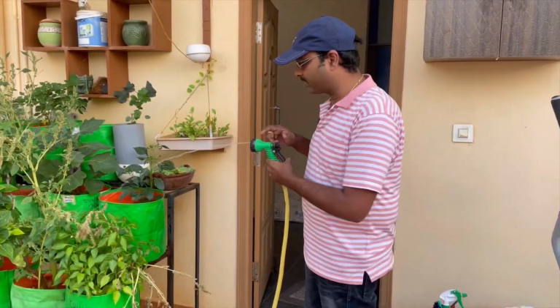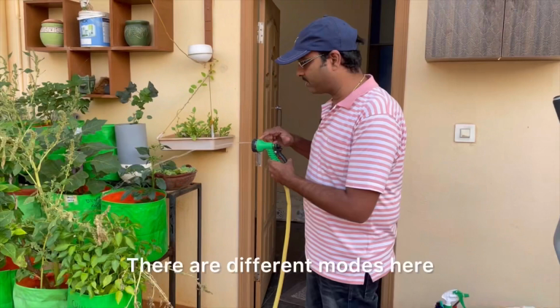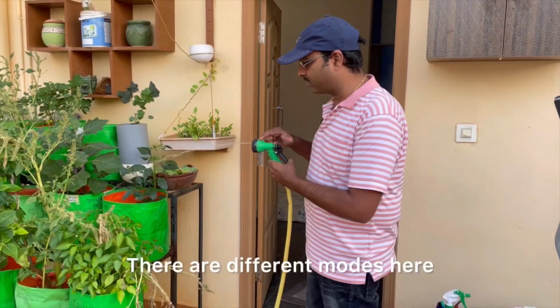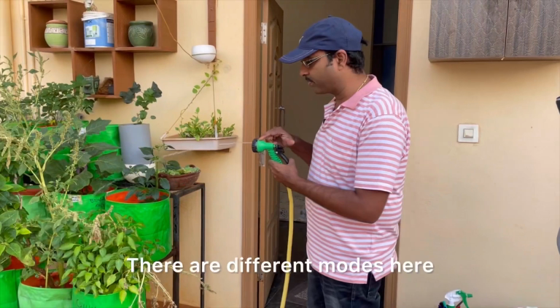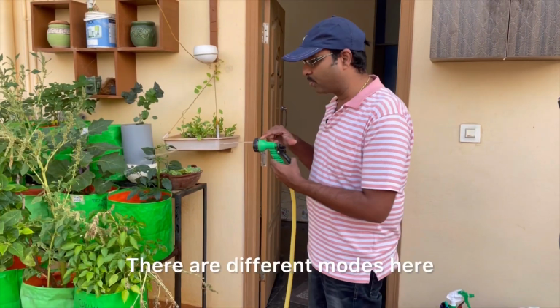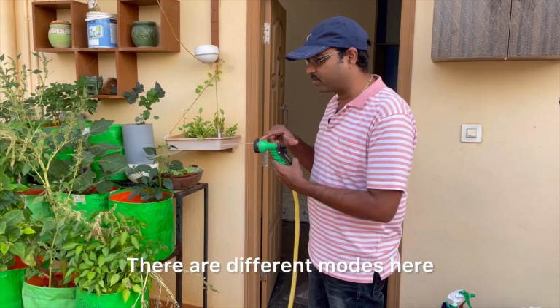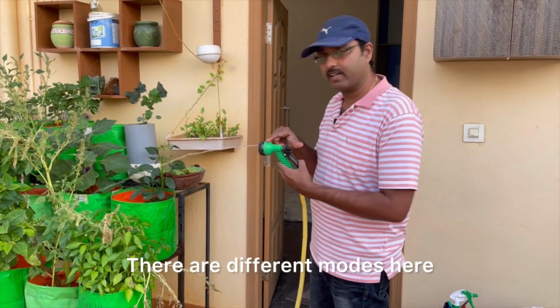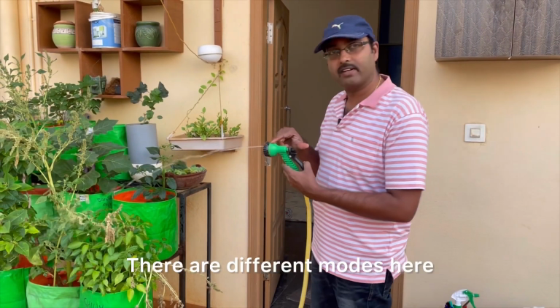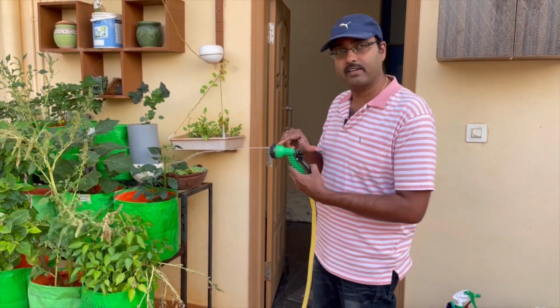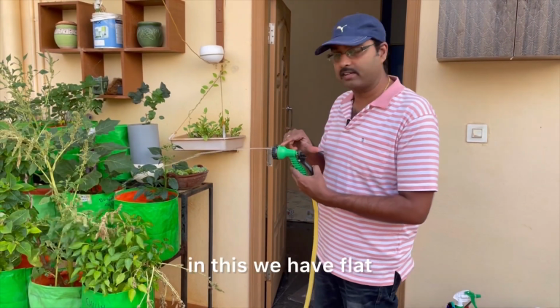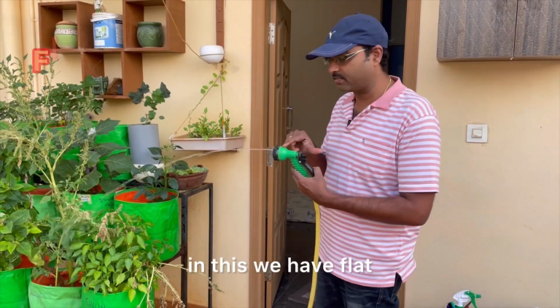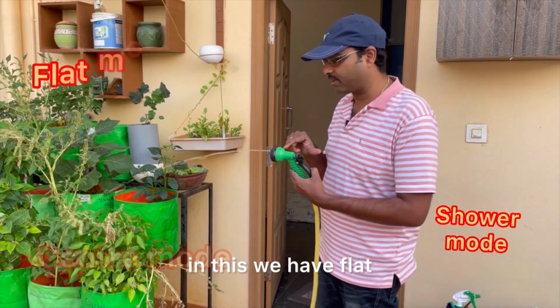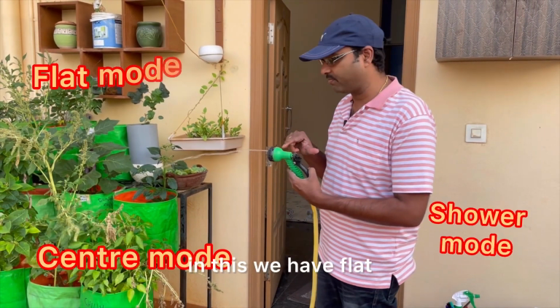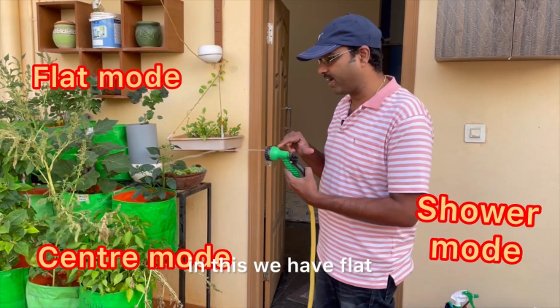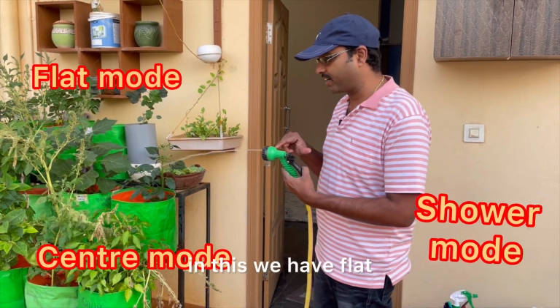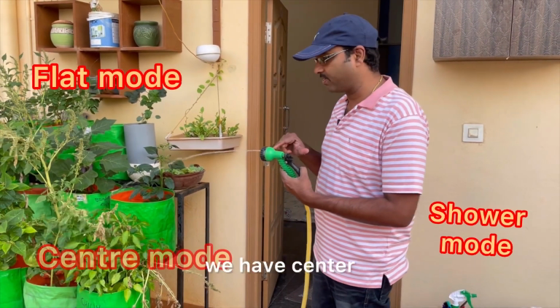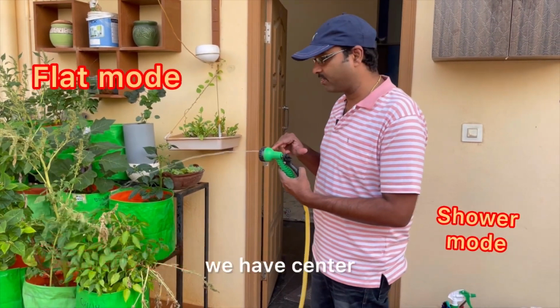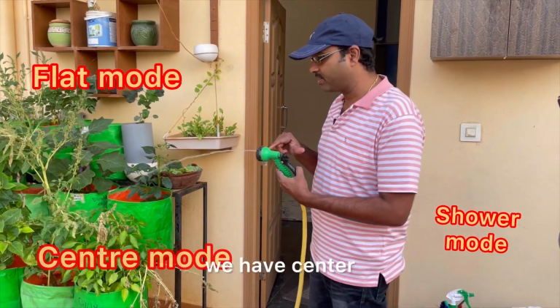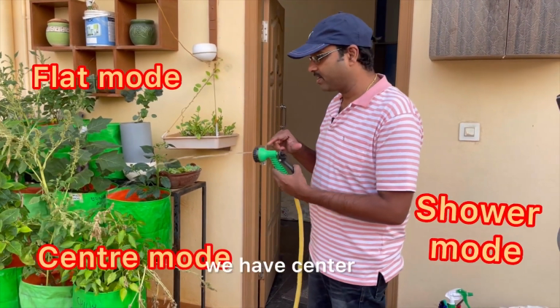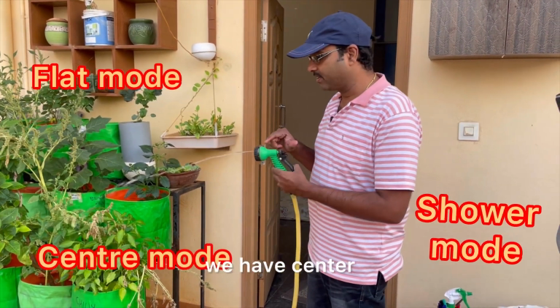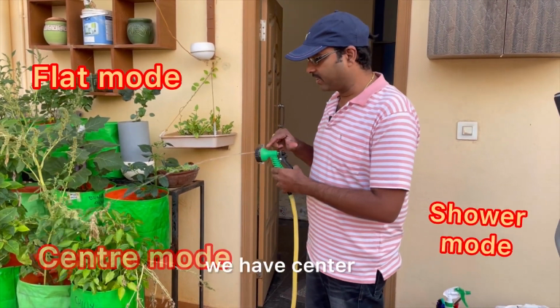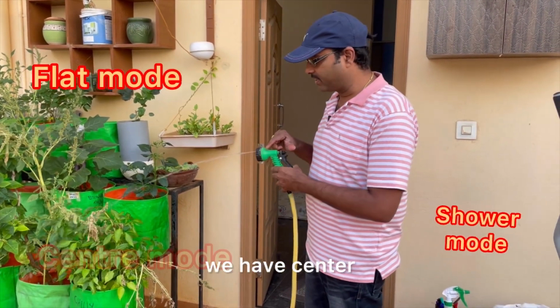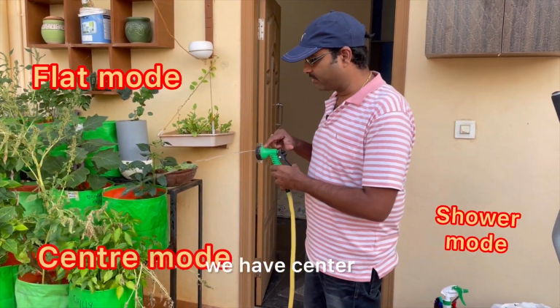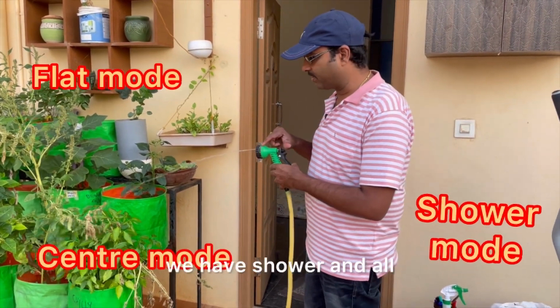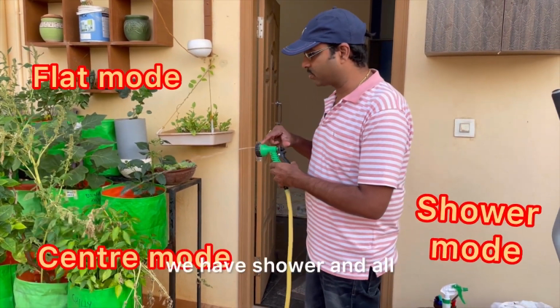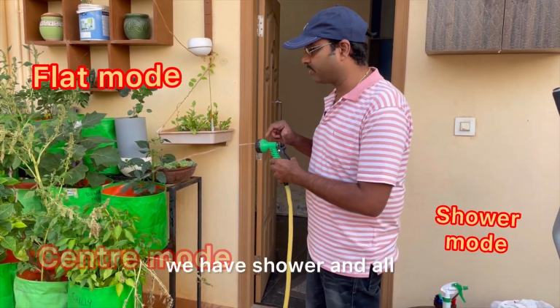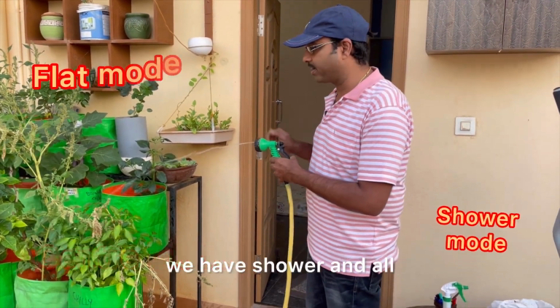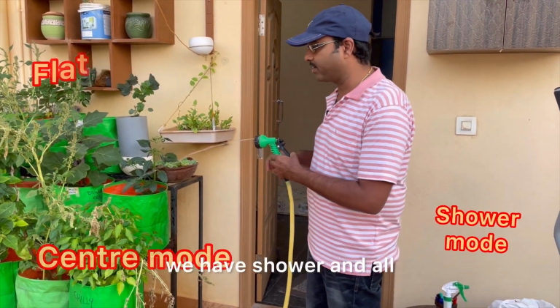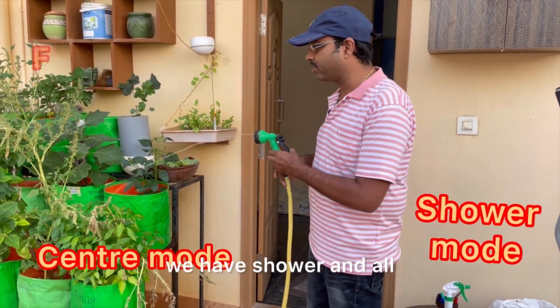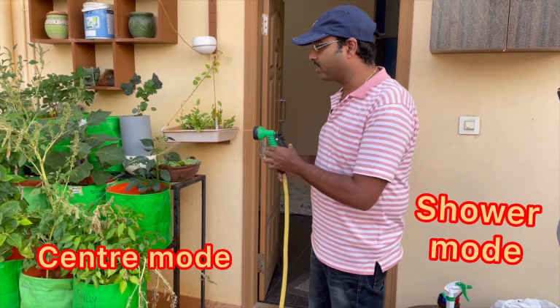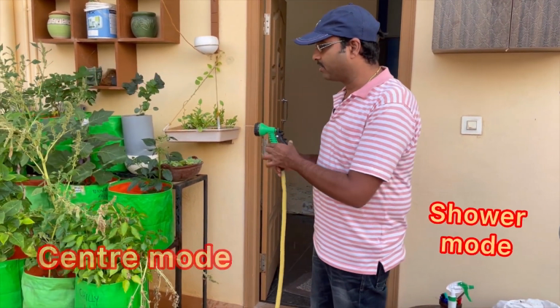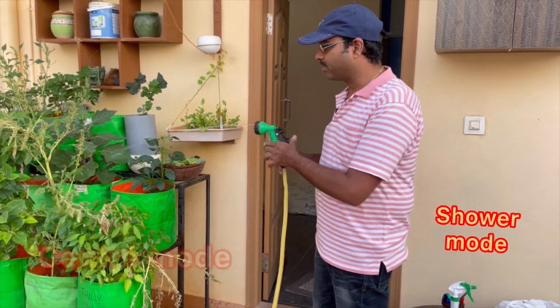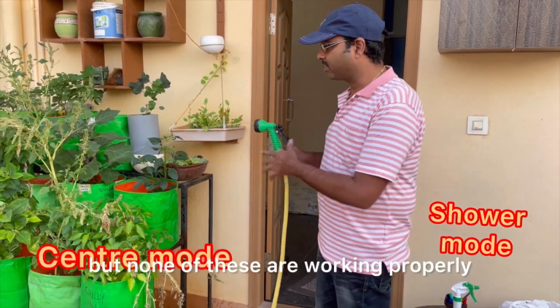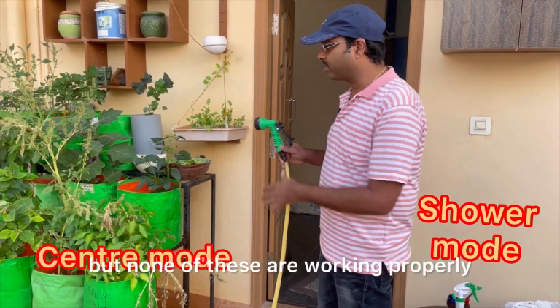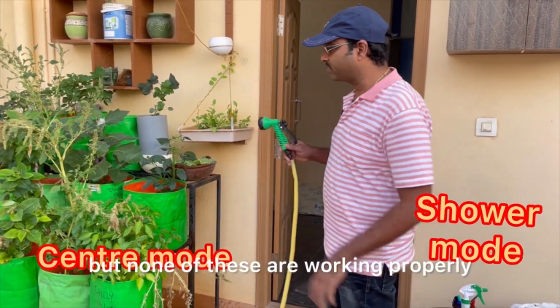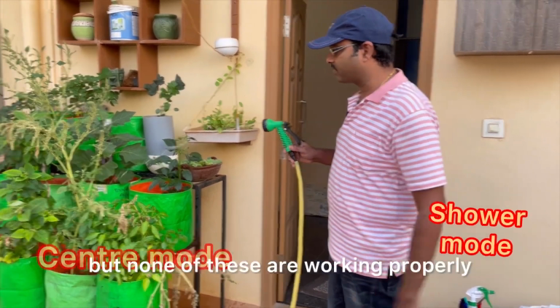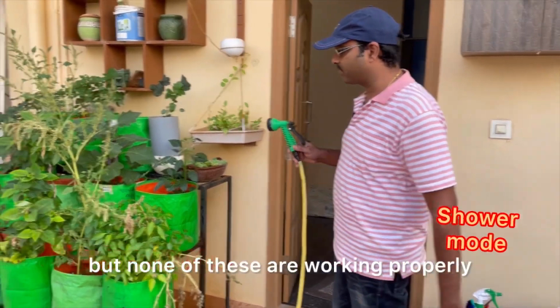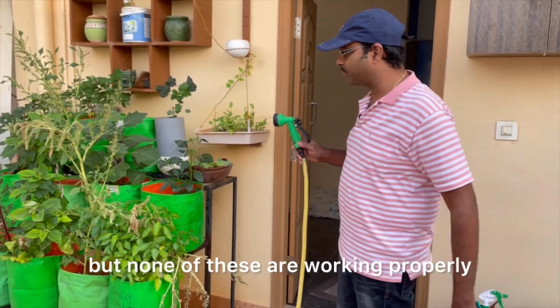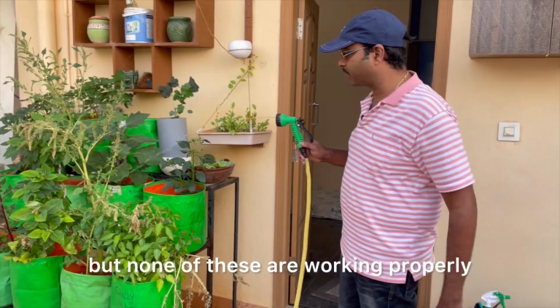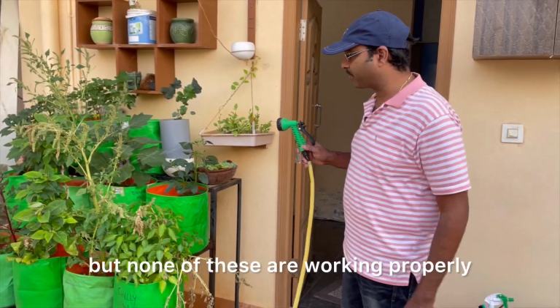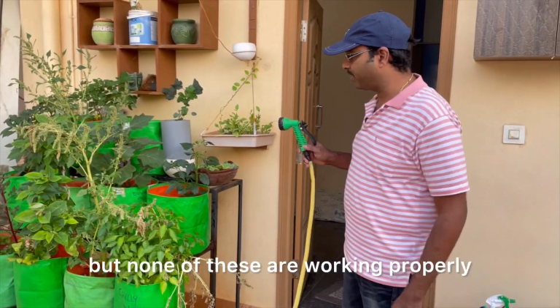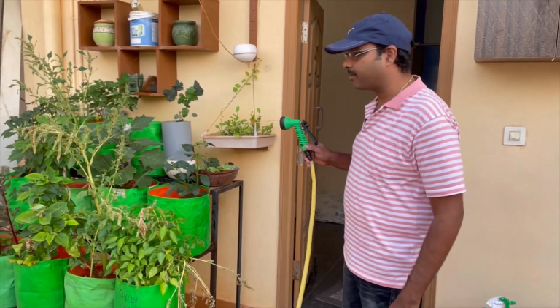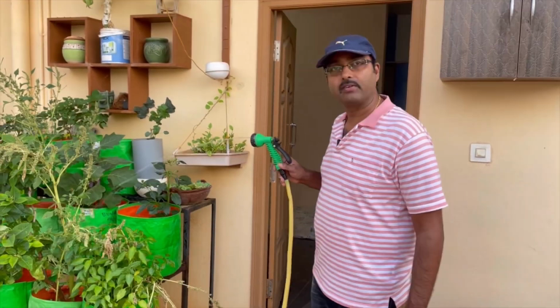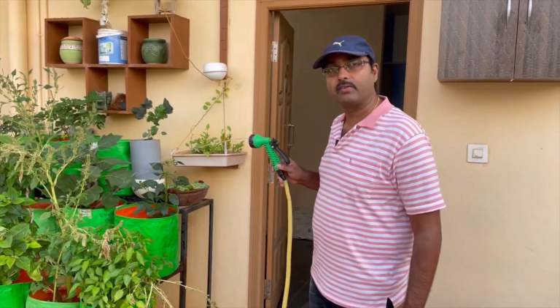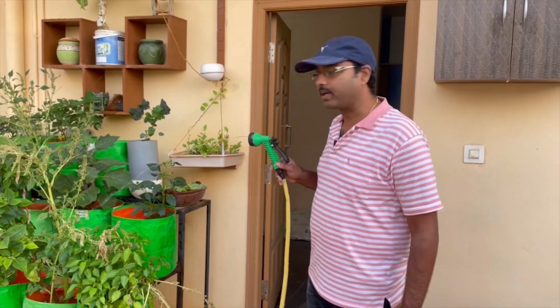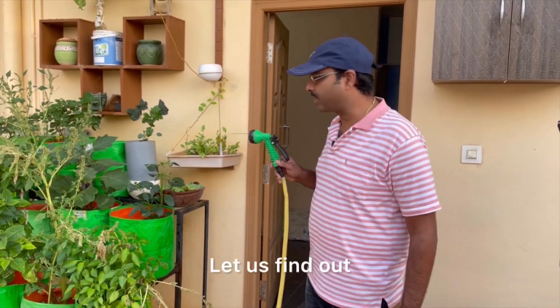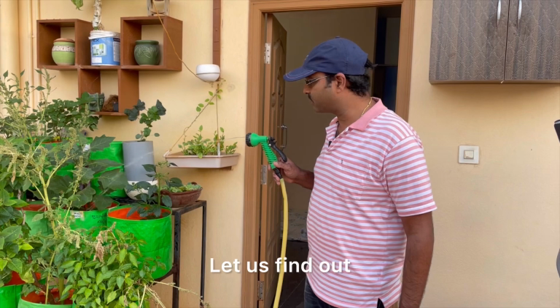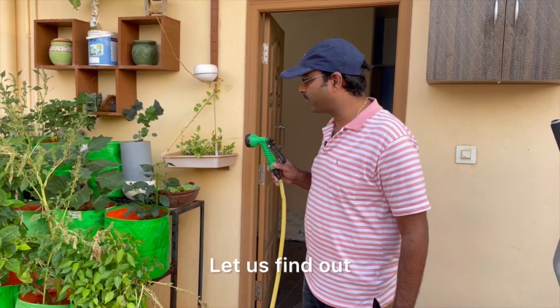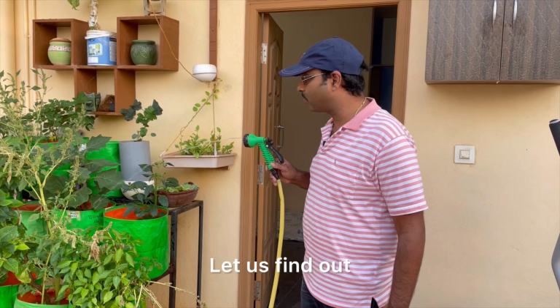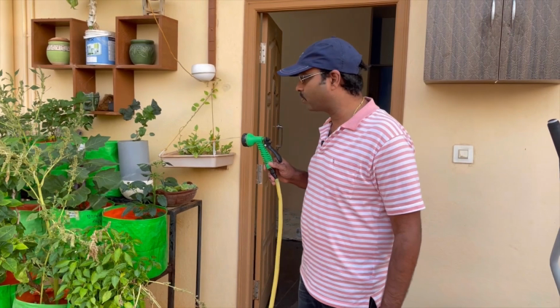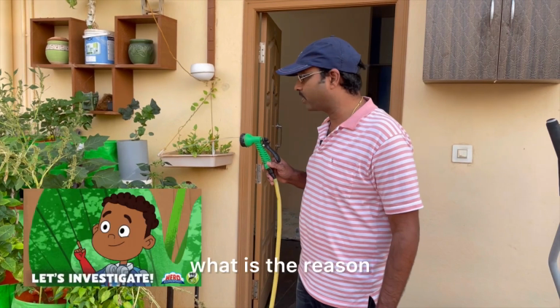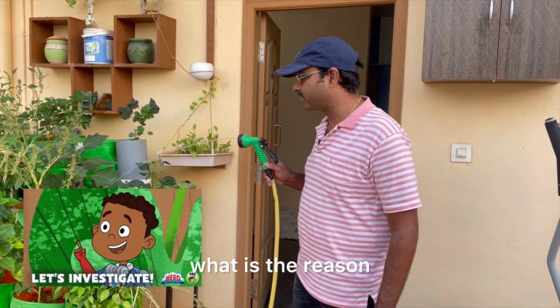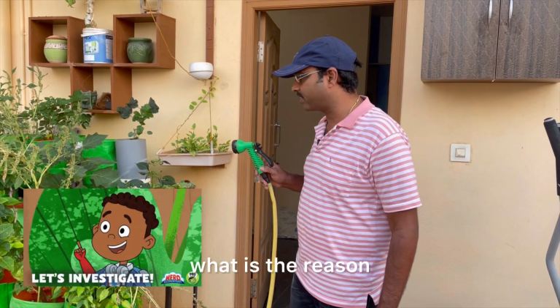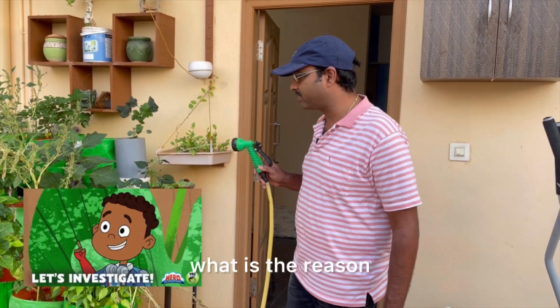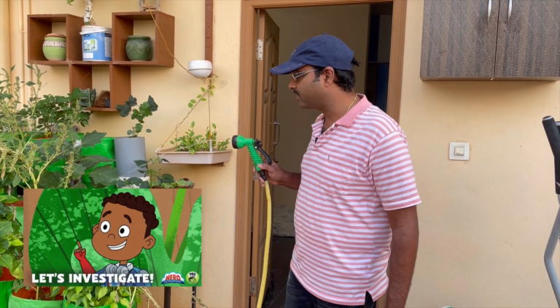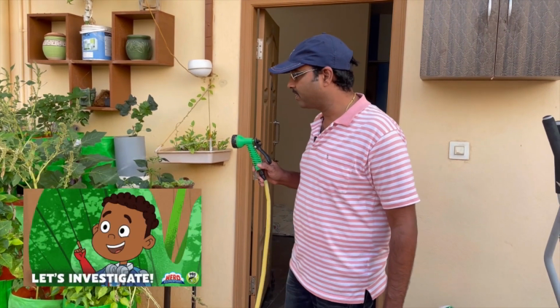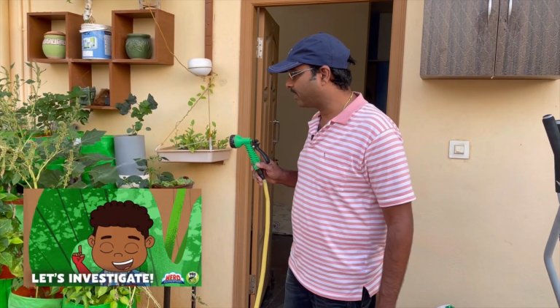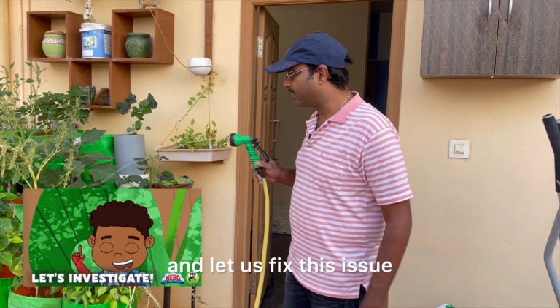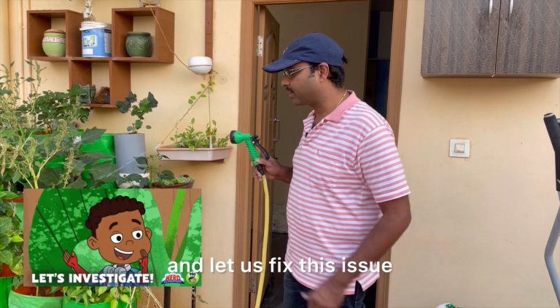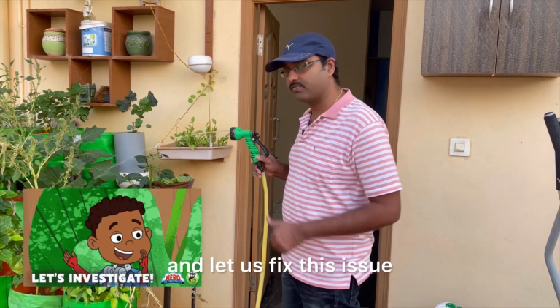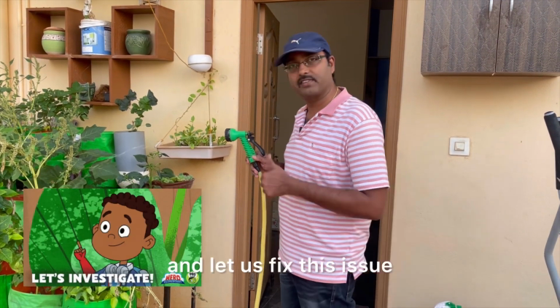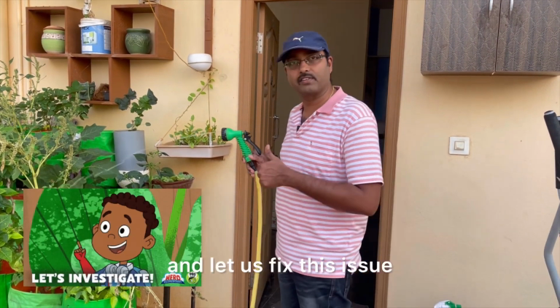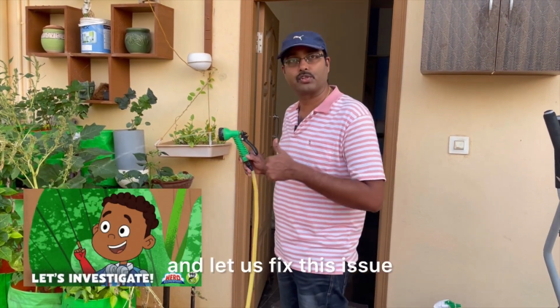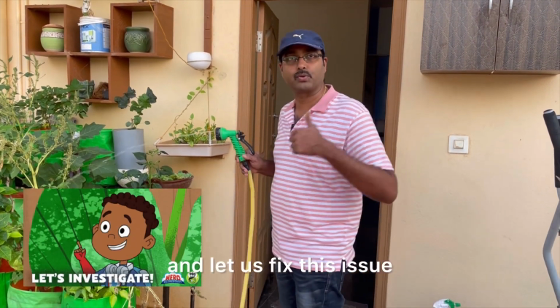There are different modes here — flat, center, shower — but none of these are working properly. Let us find out what is the reason and let us fix this issue.